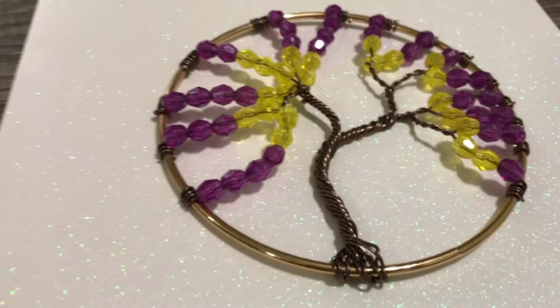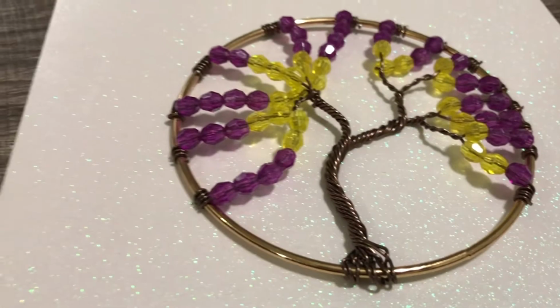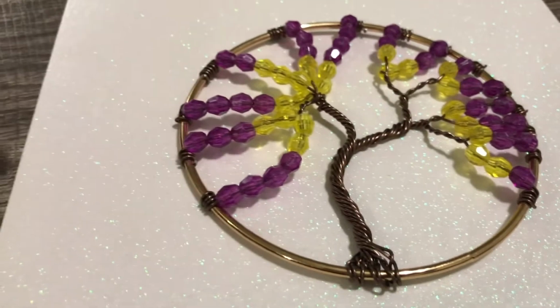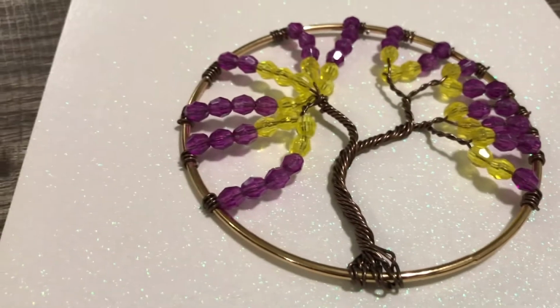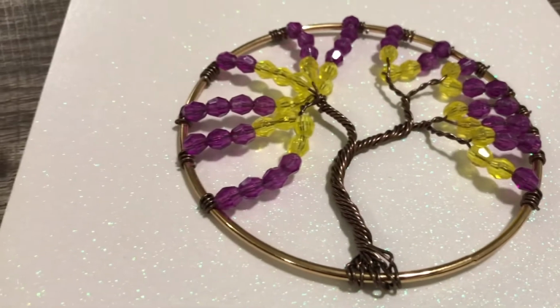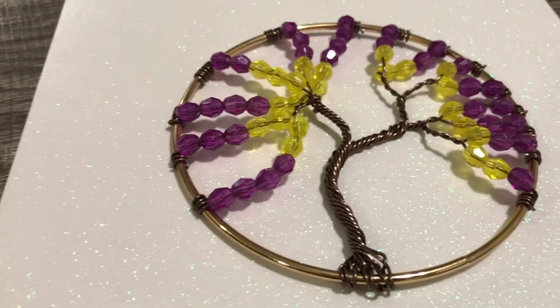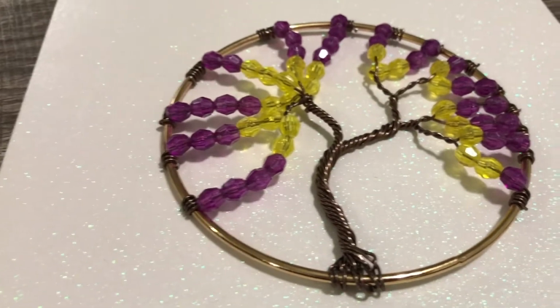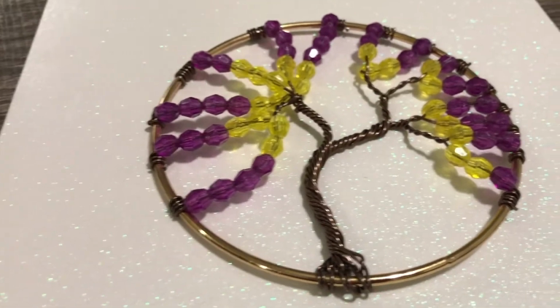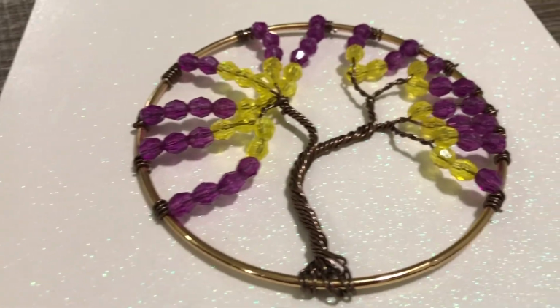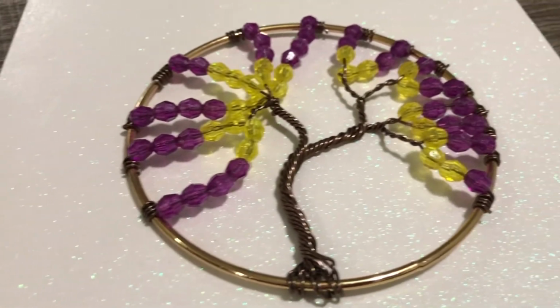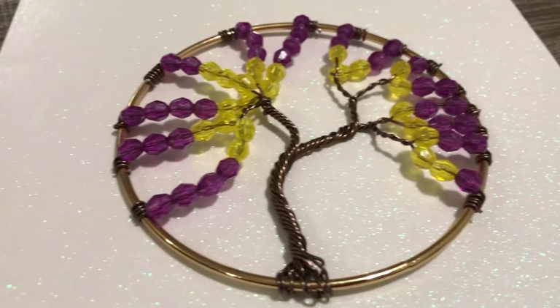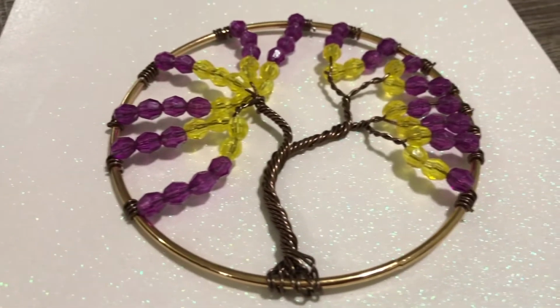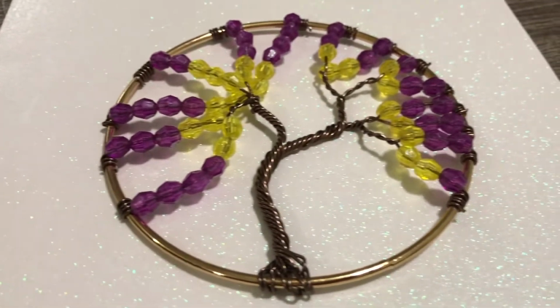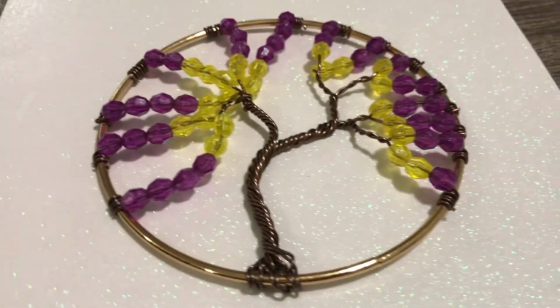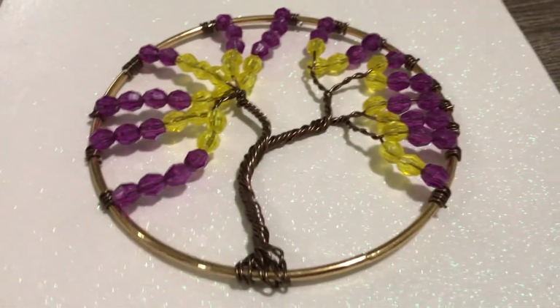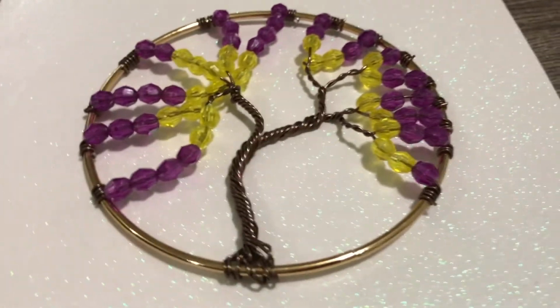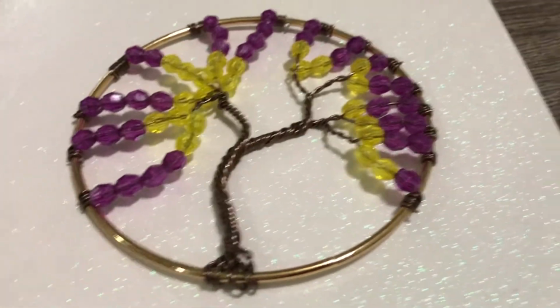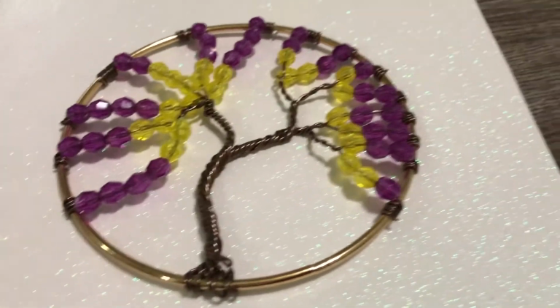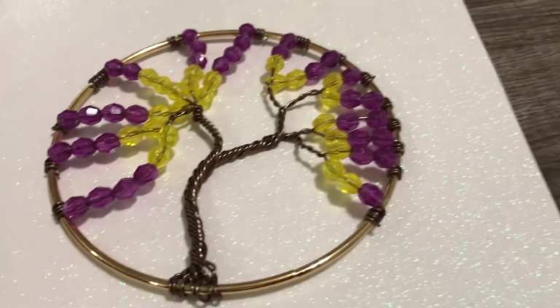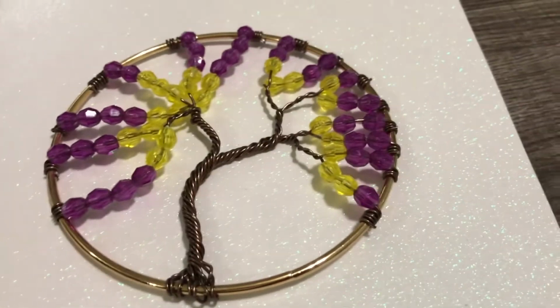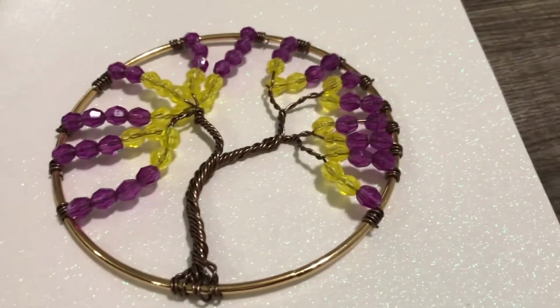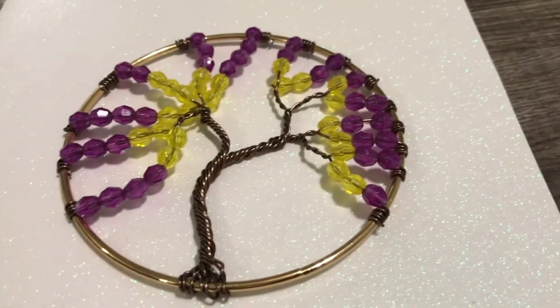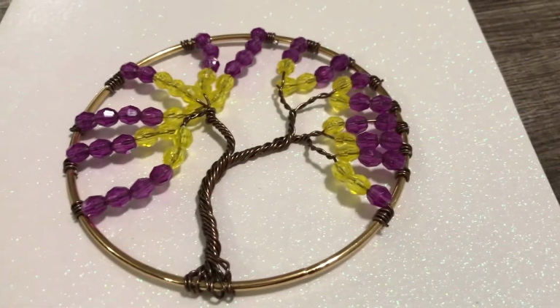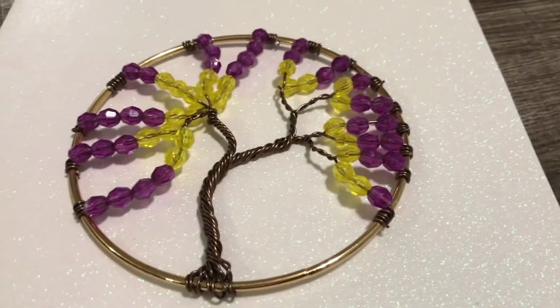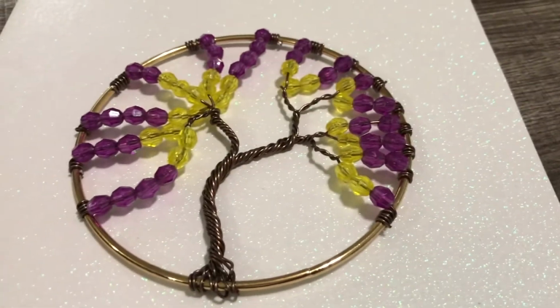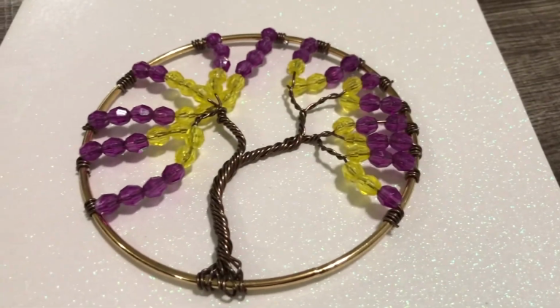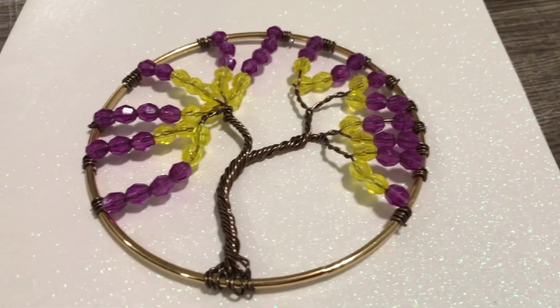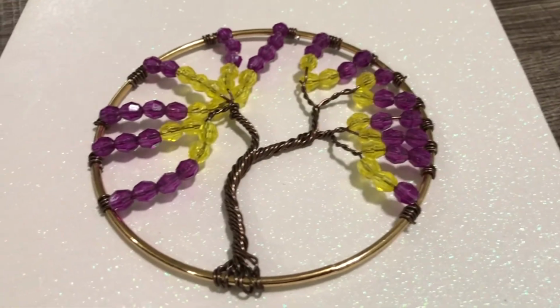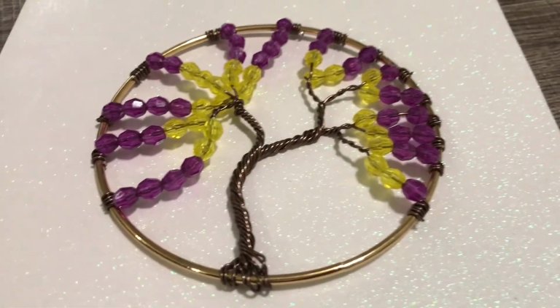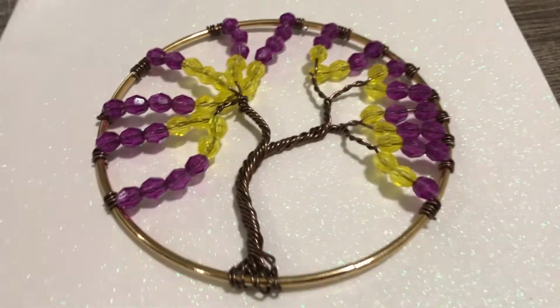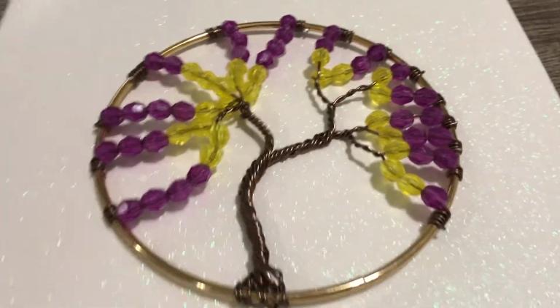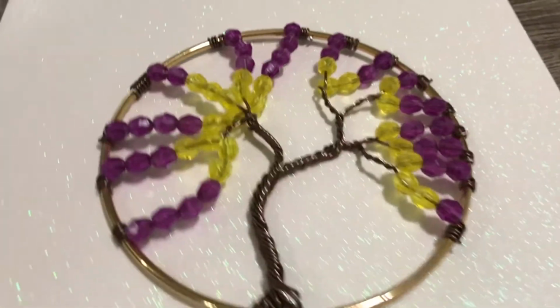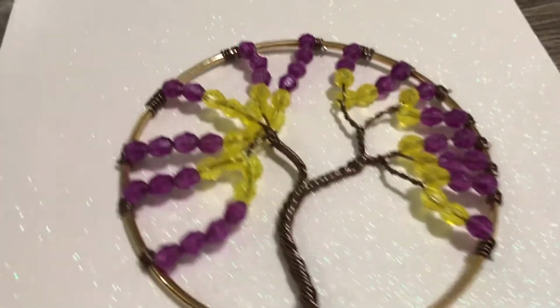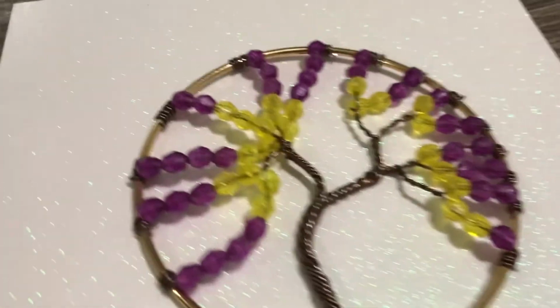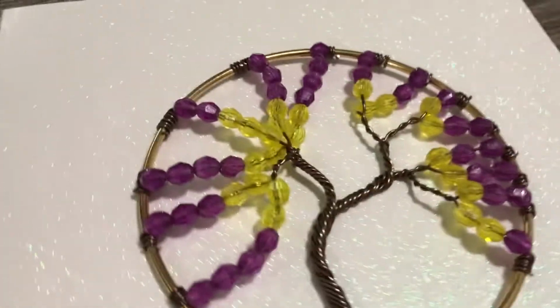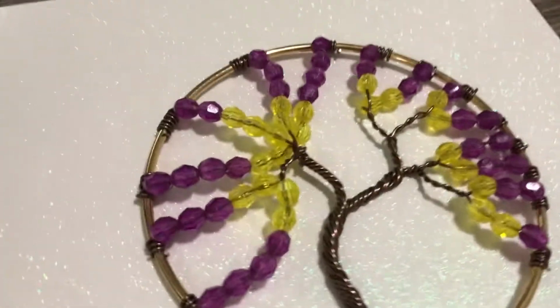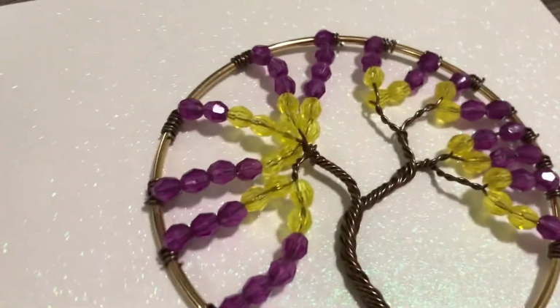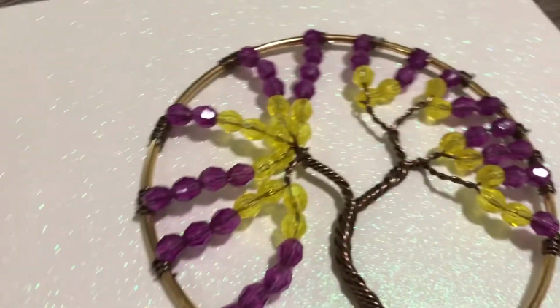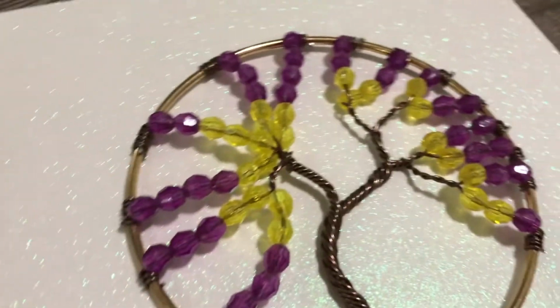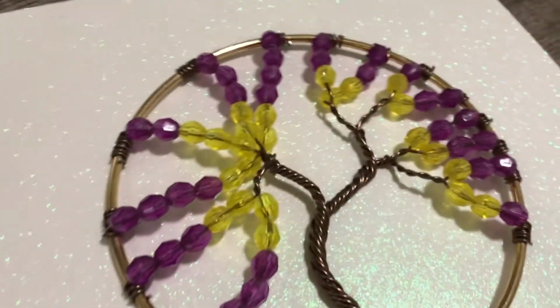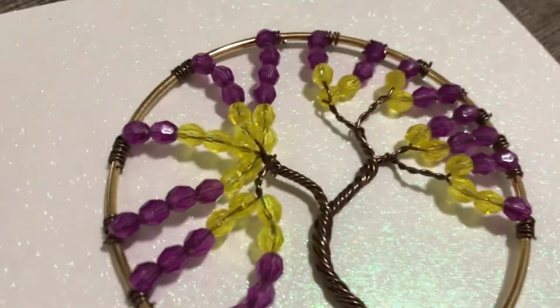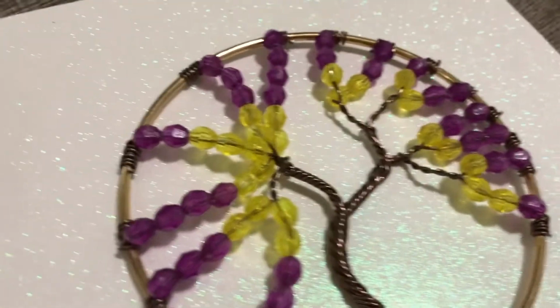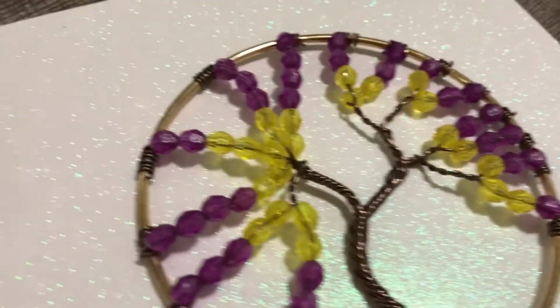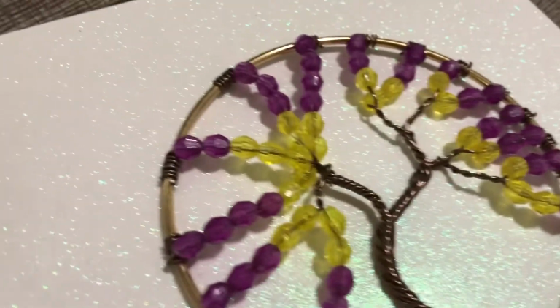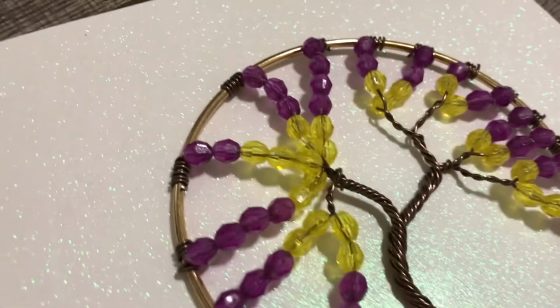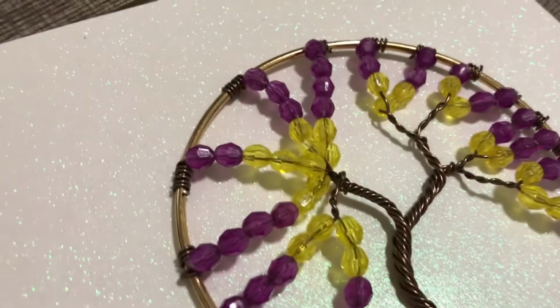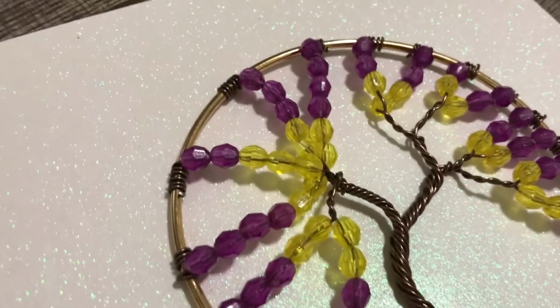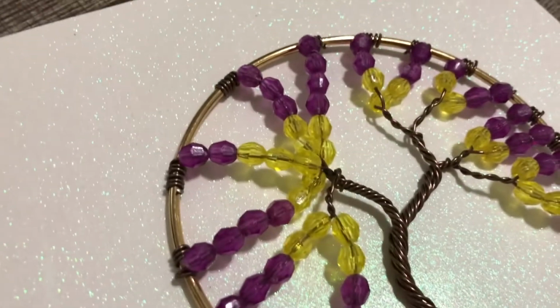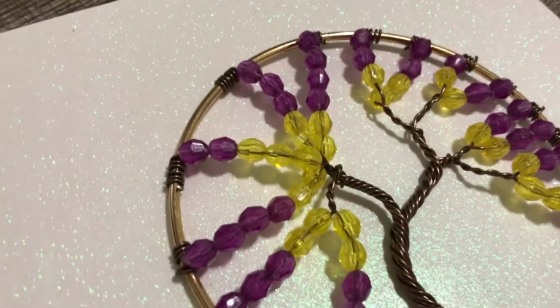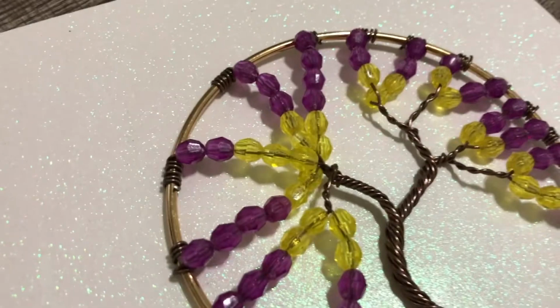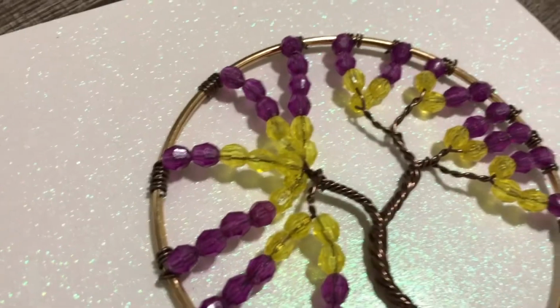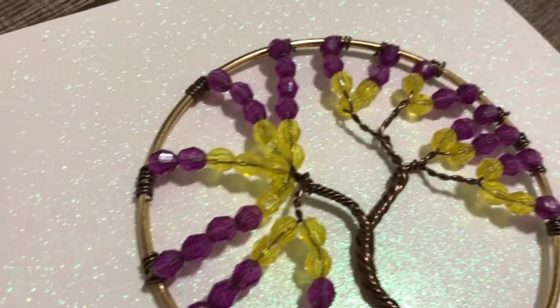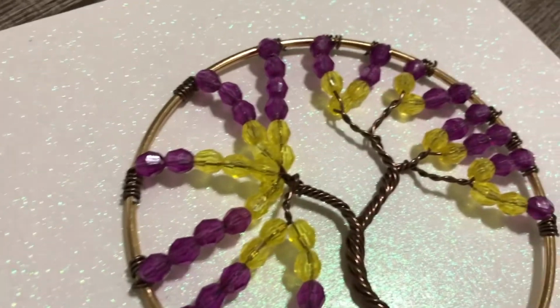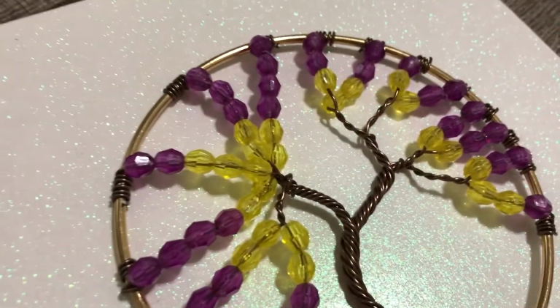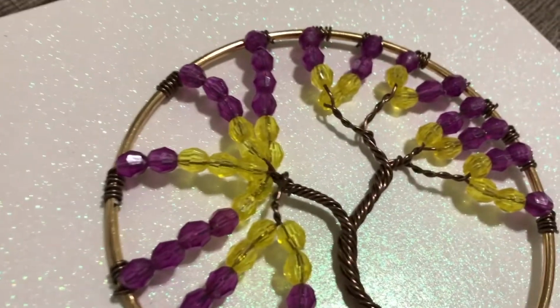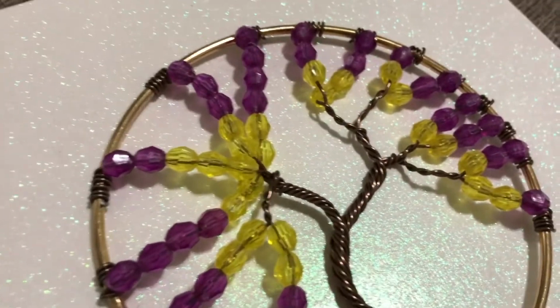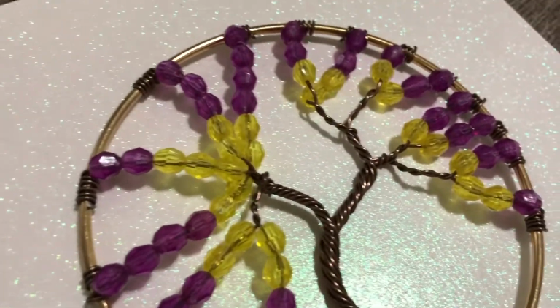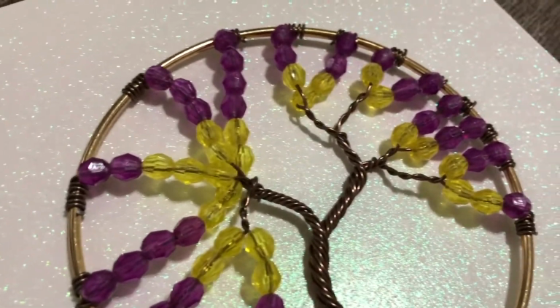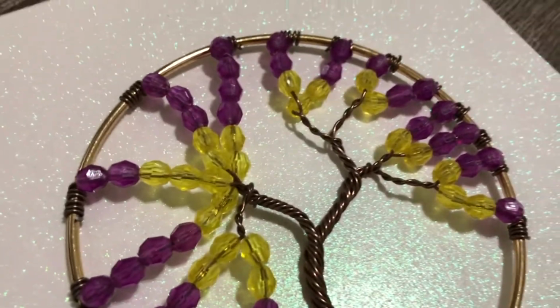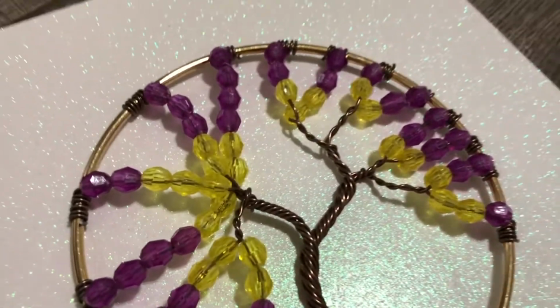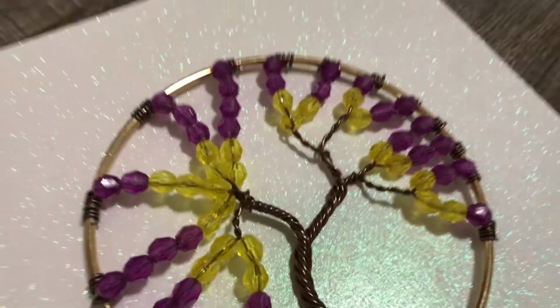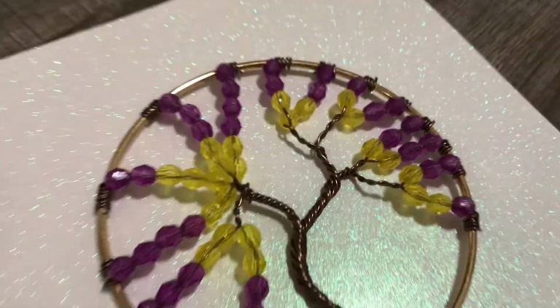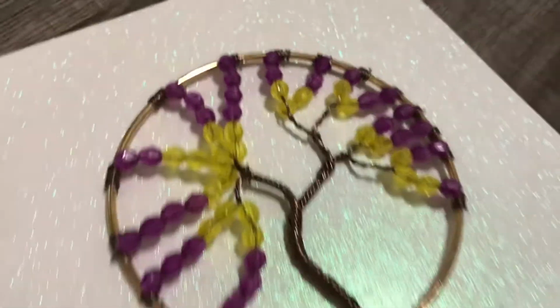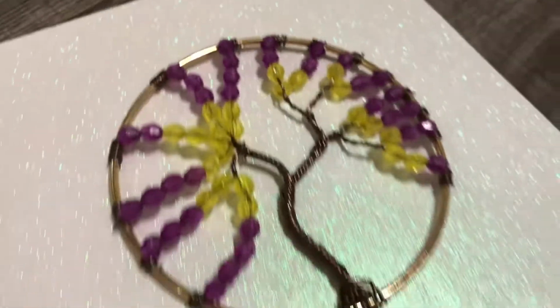So your tree is ready. You can hang this piece as it is, or this can be a part of other projects too.